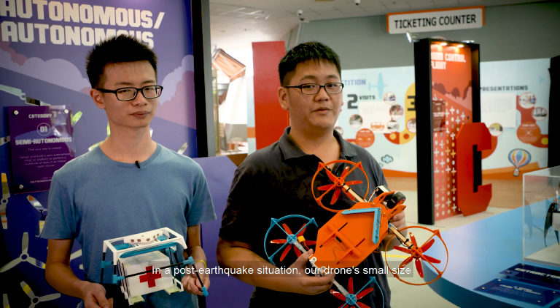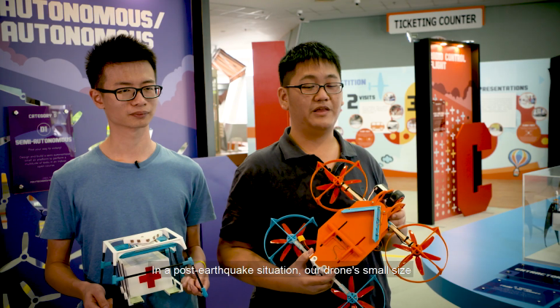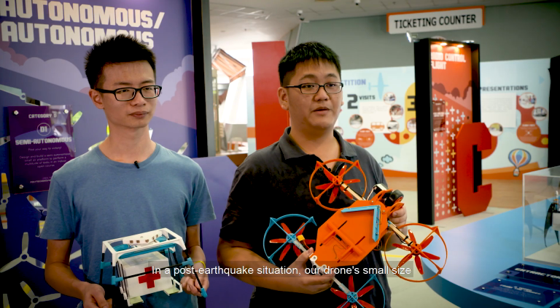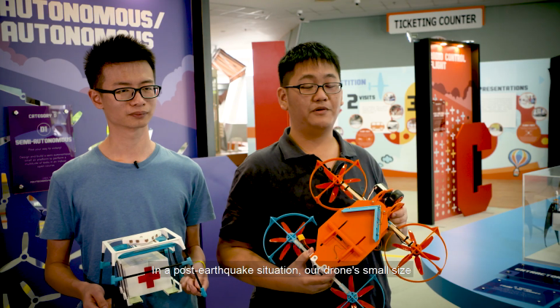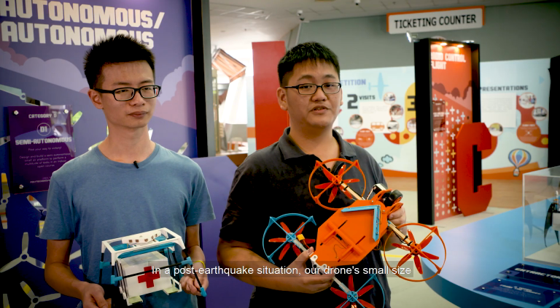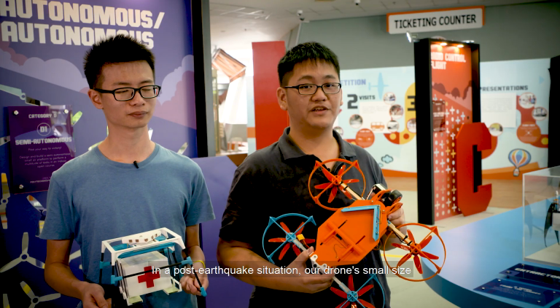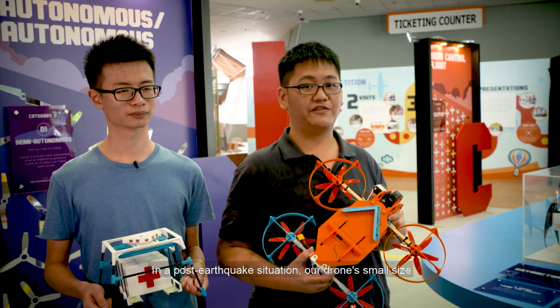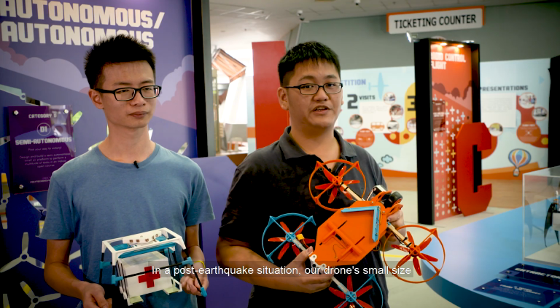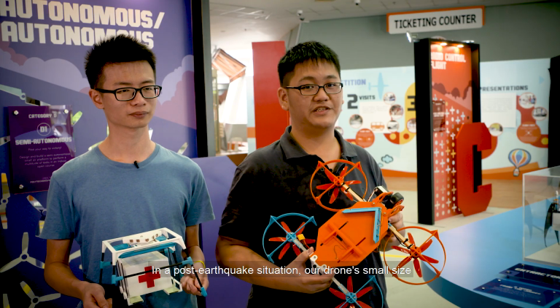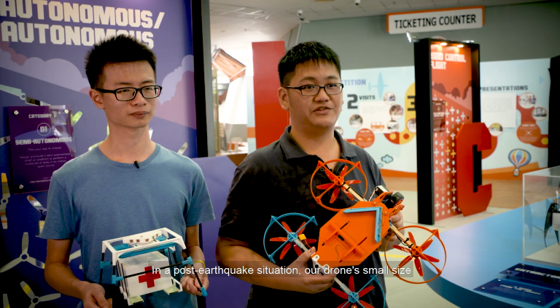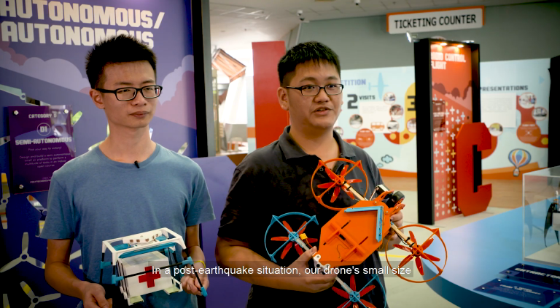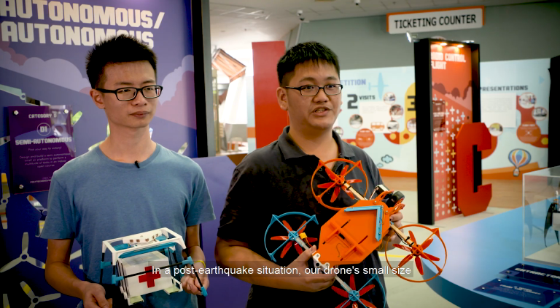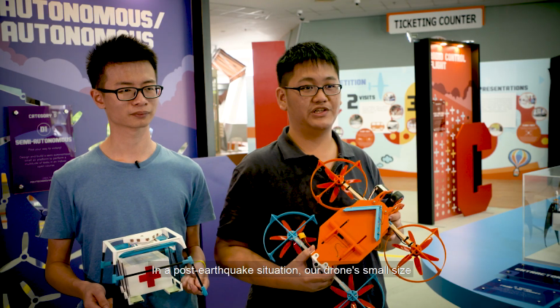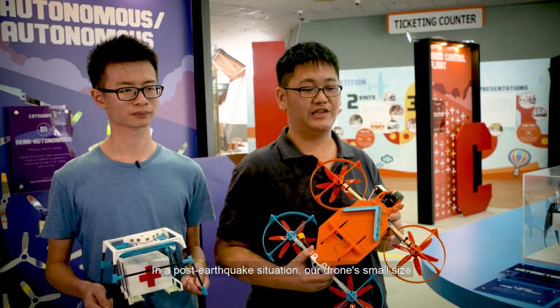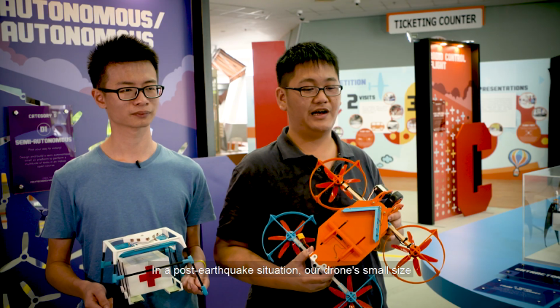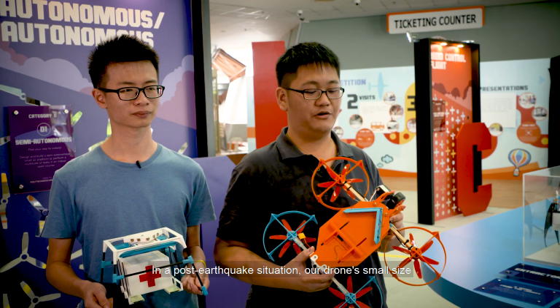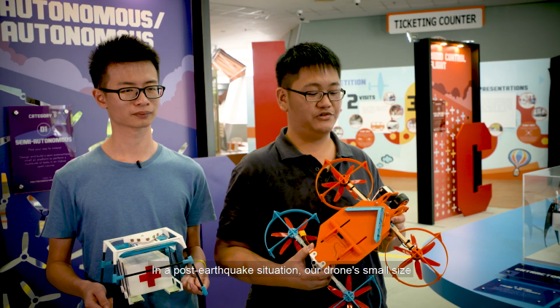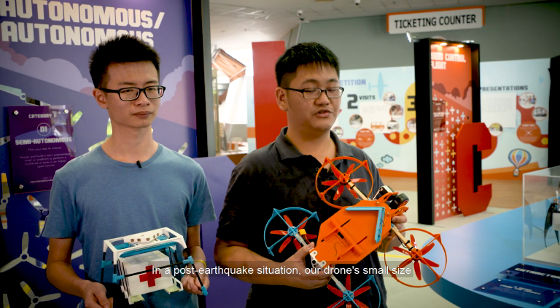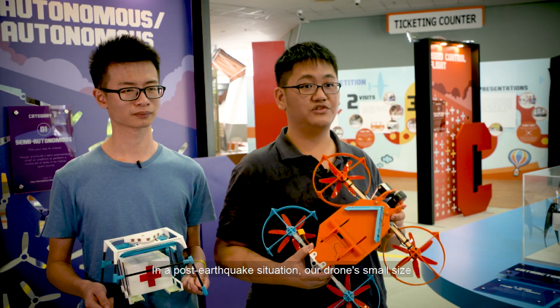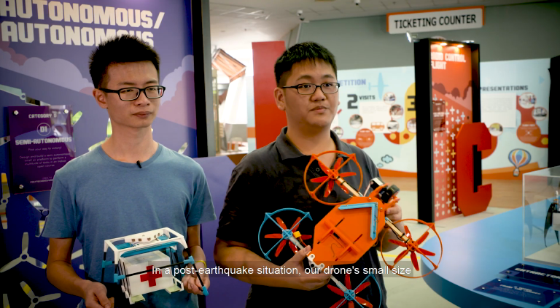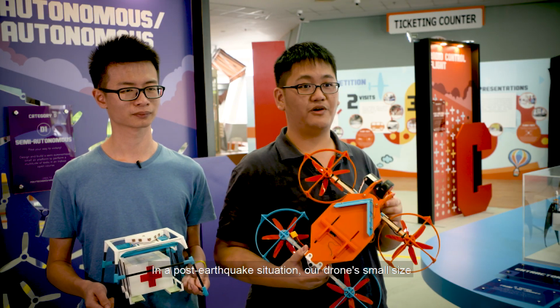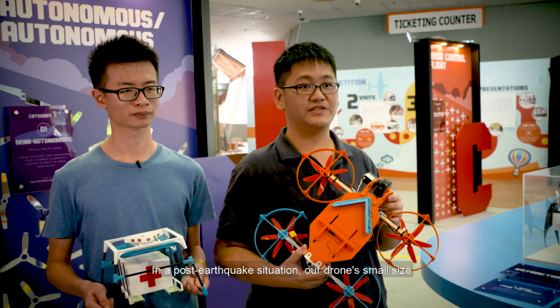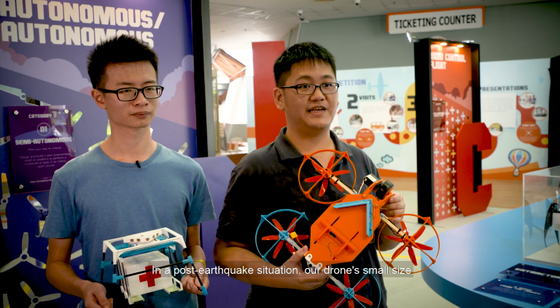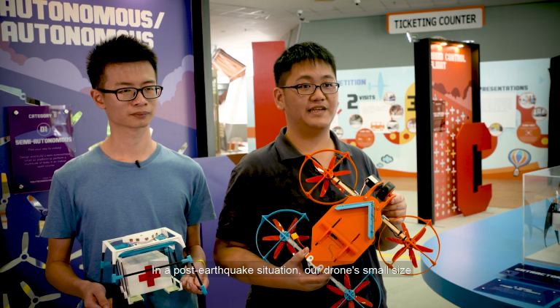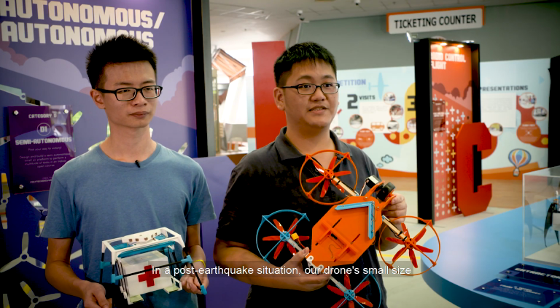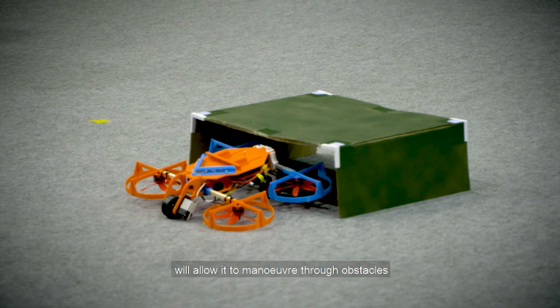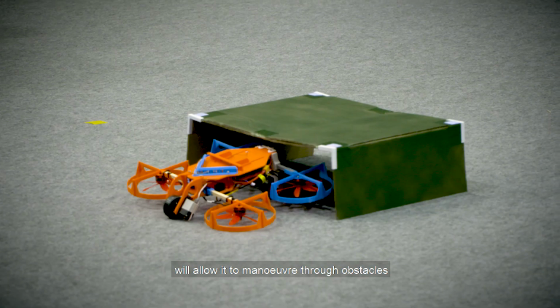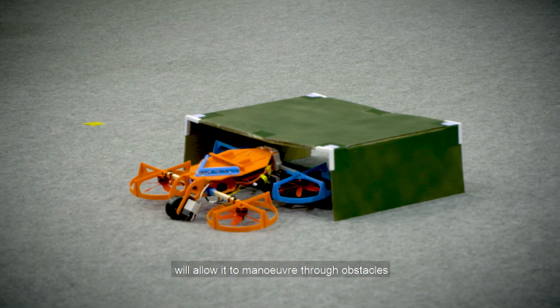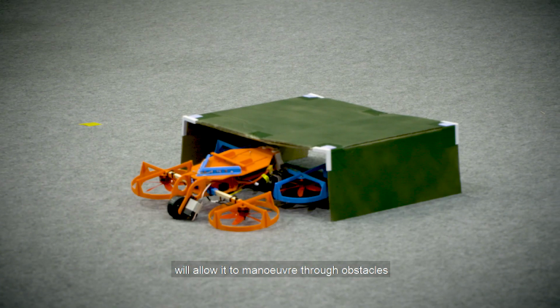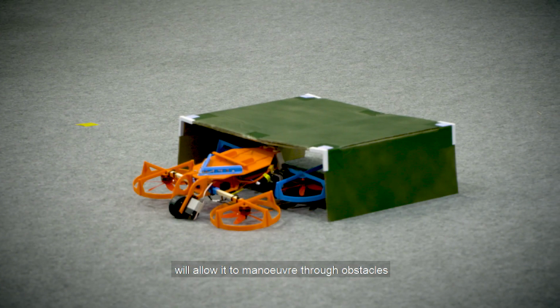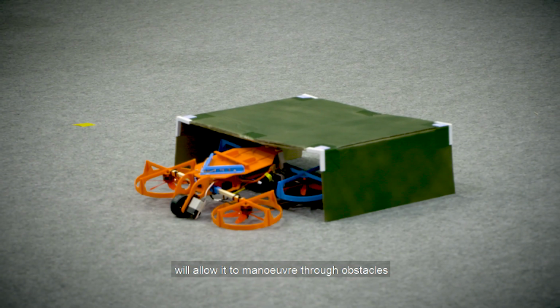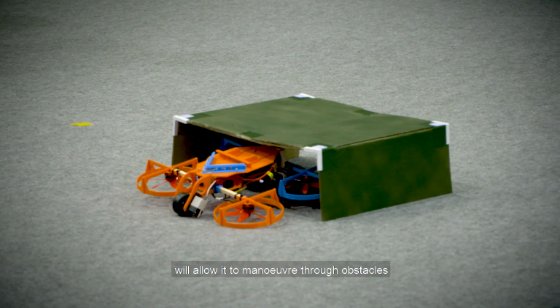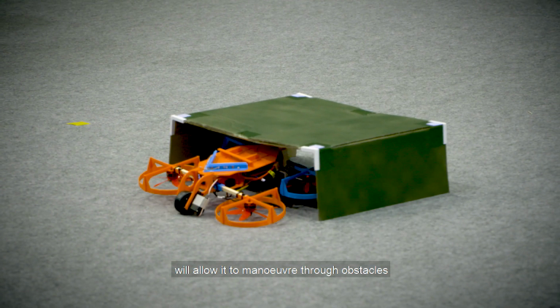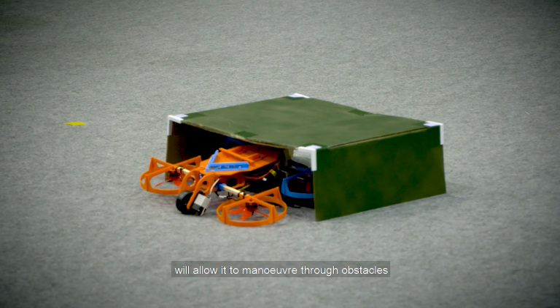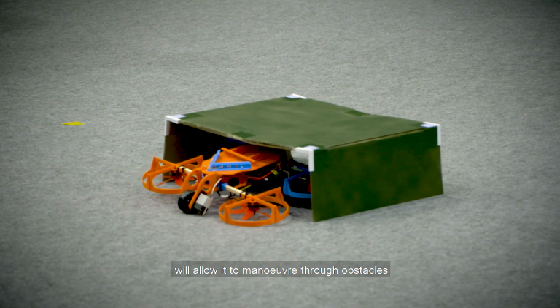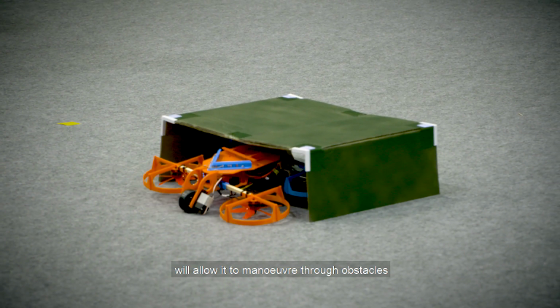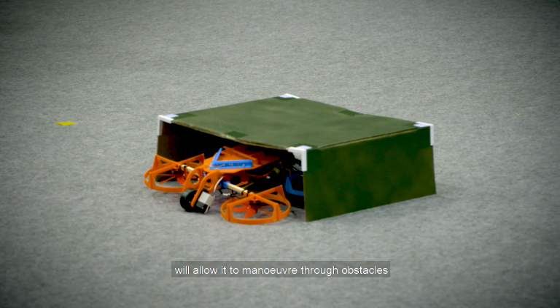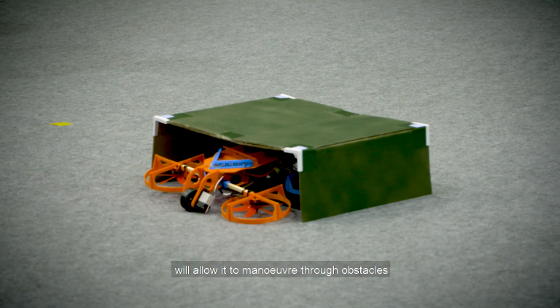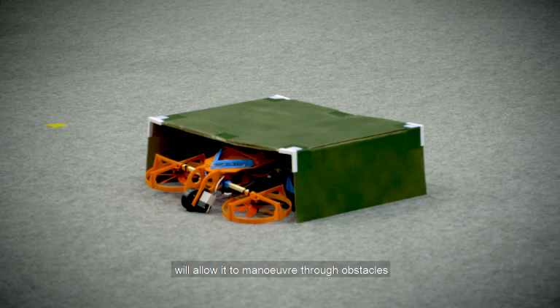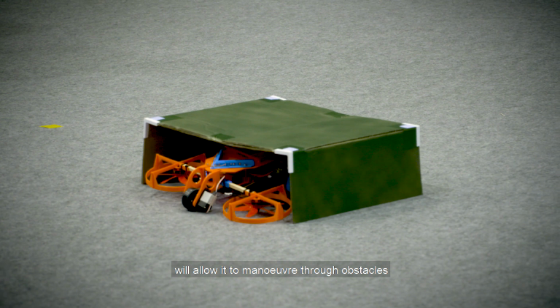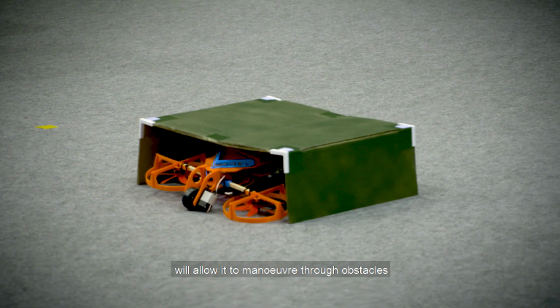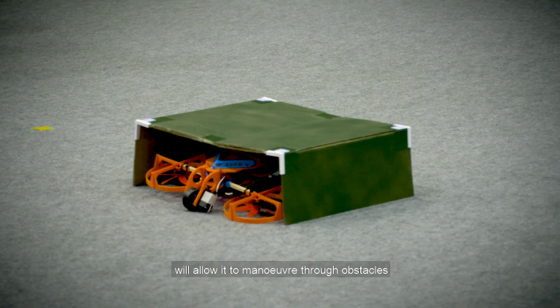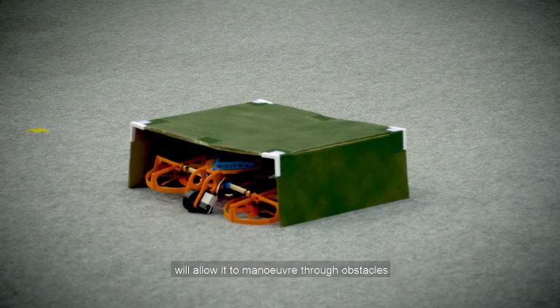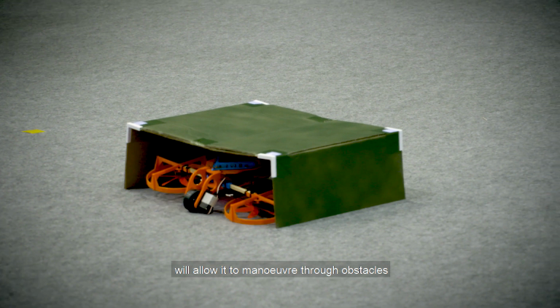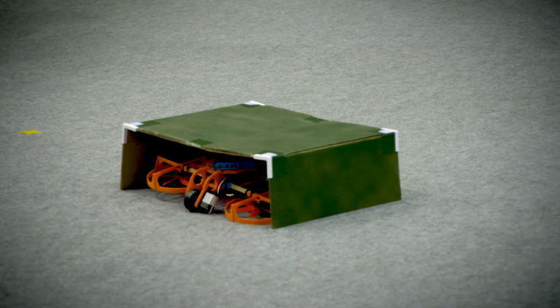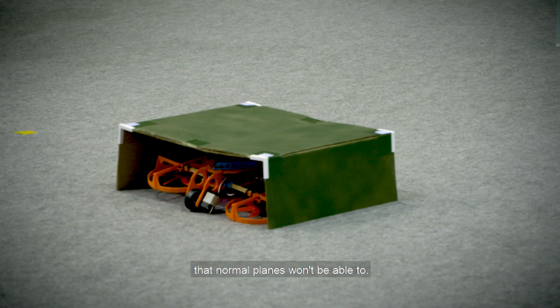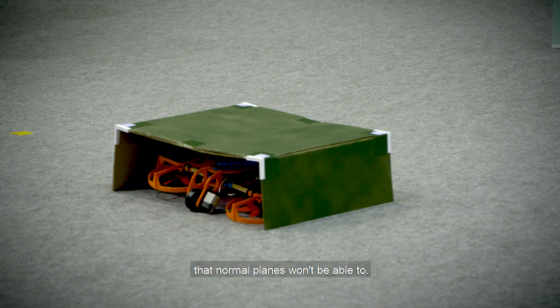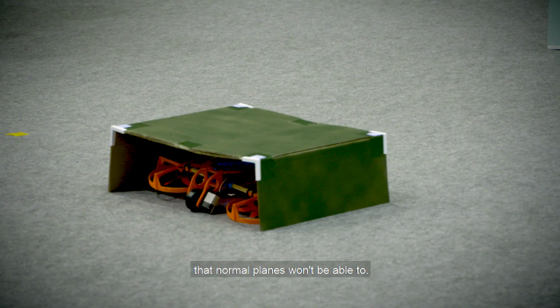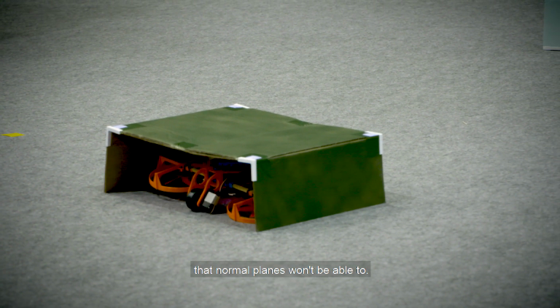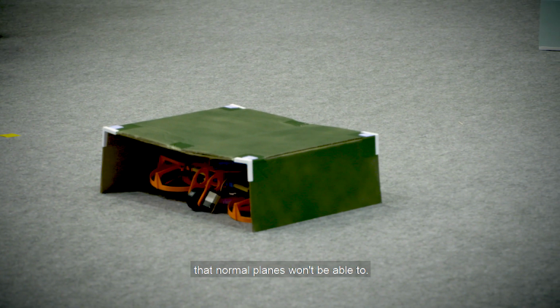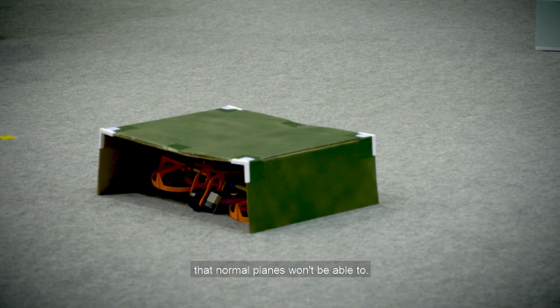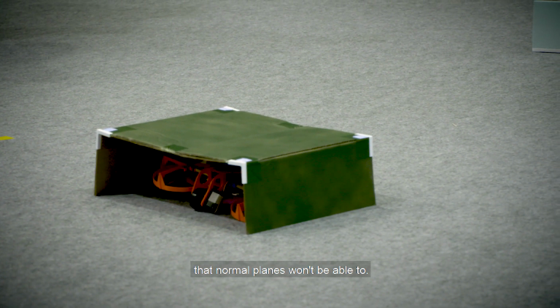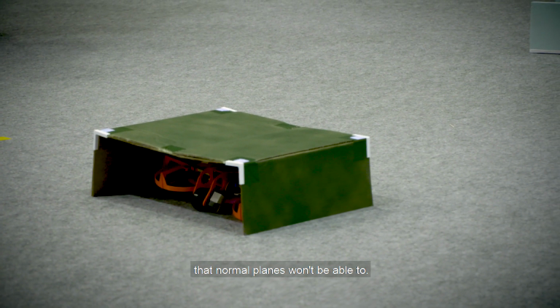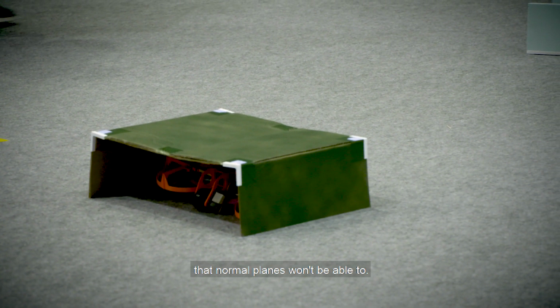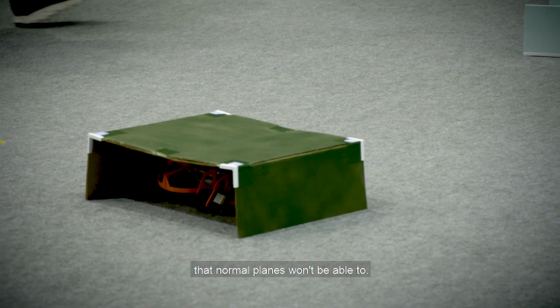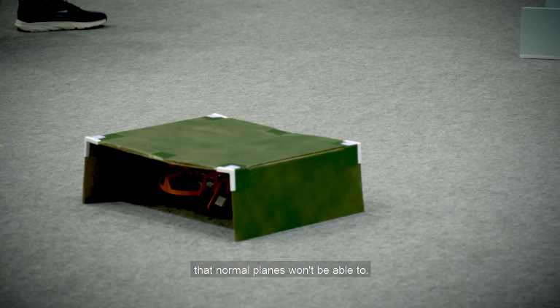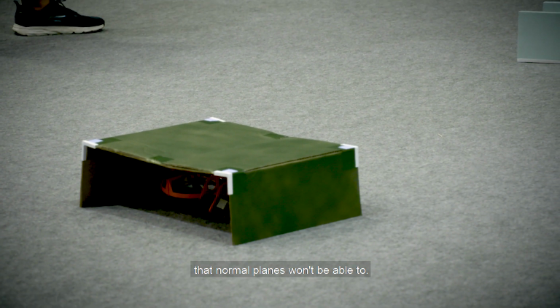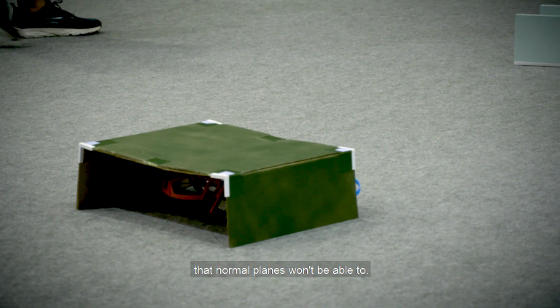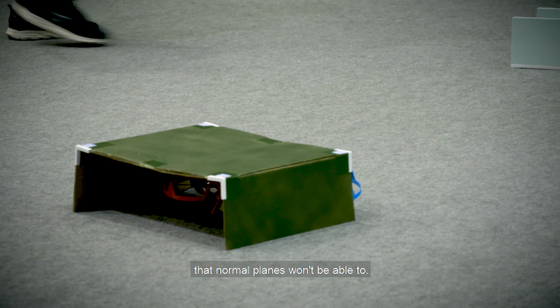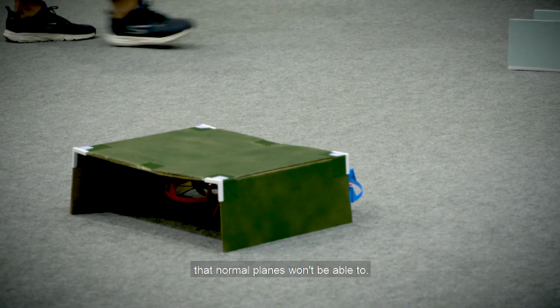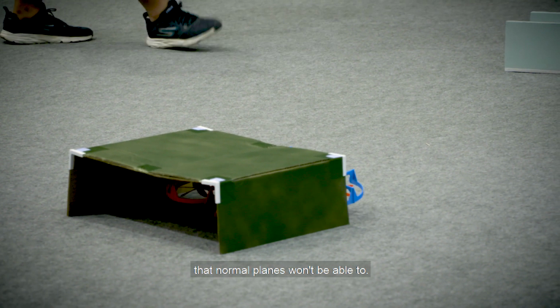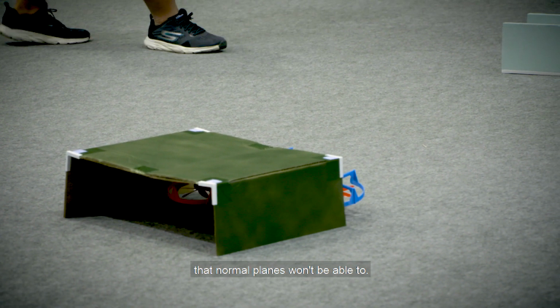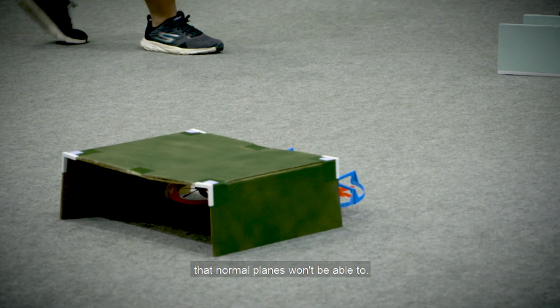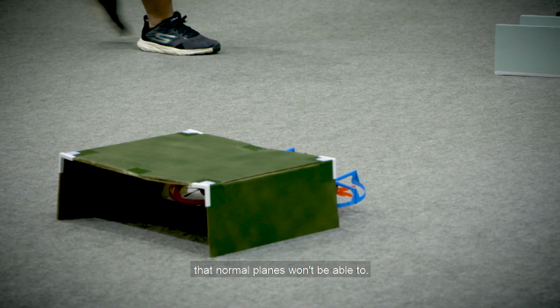If in a post-earthquake situation, our drone's small size will allow it to manoeuvre through obstacles that normal planes won't be able to.